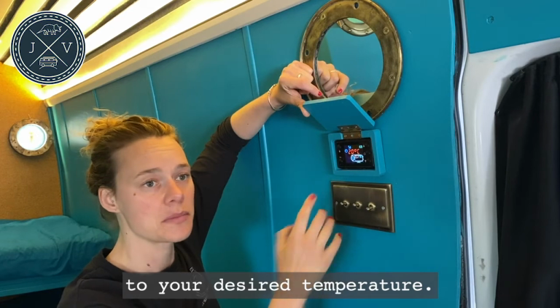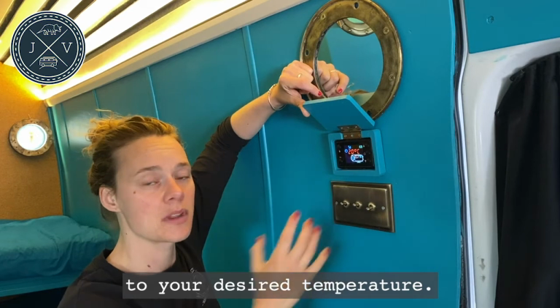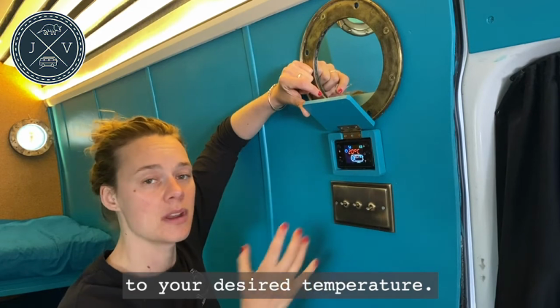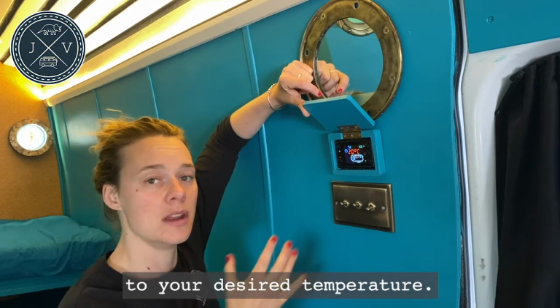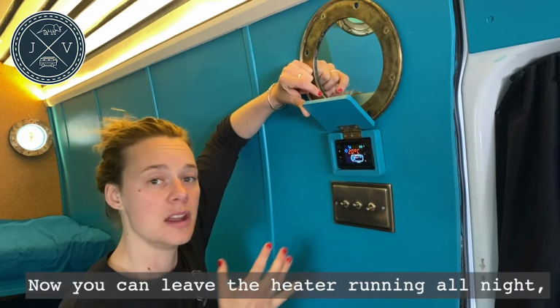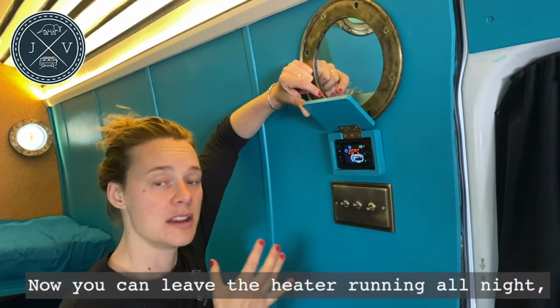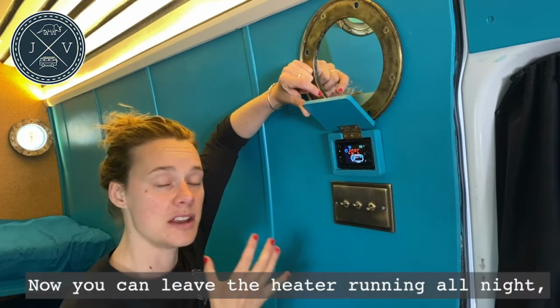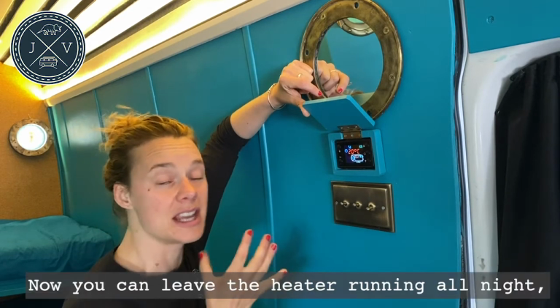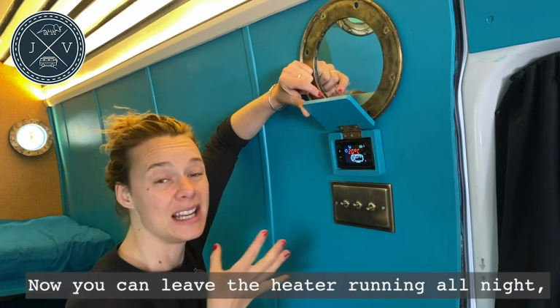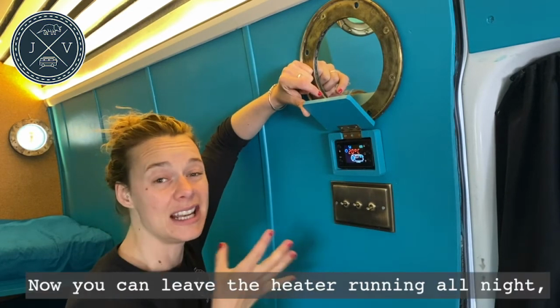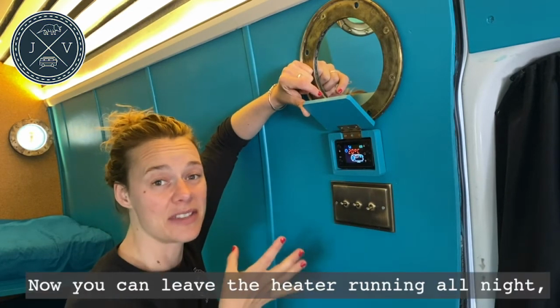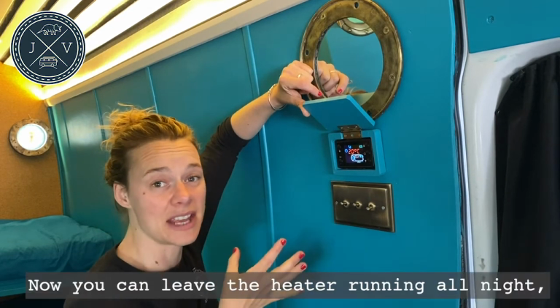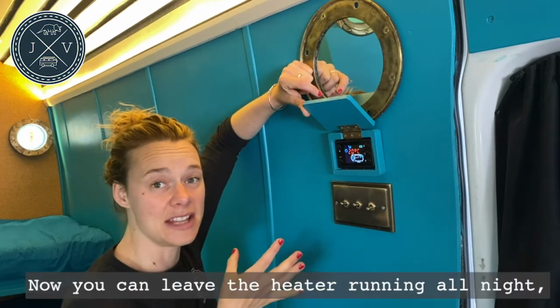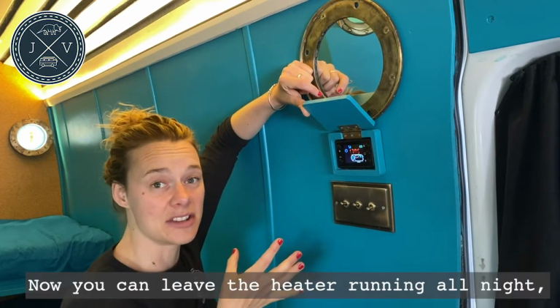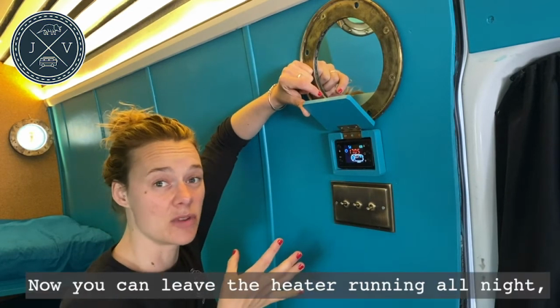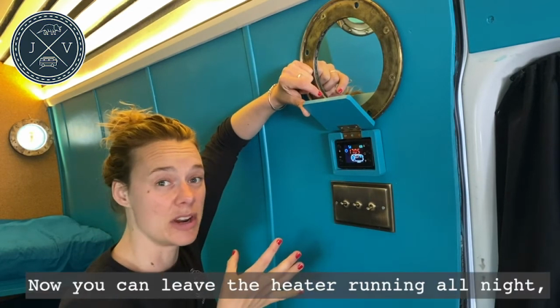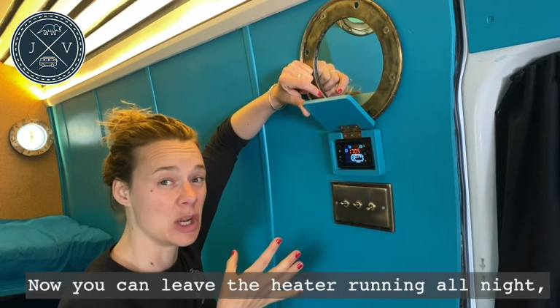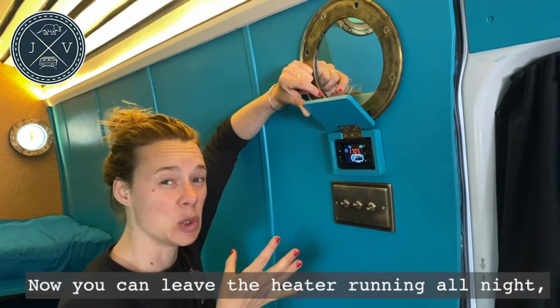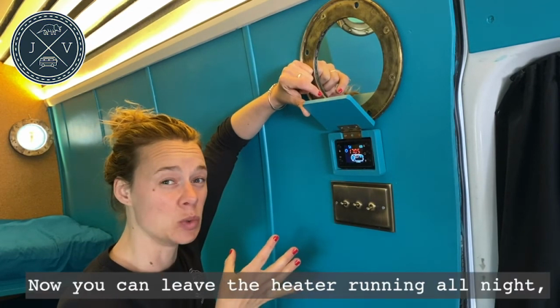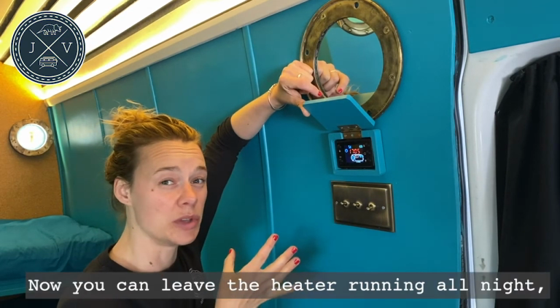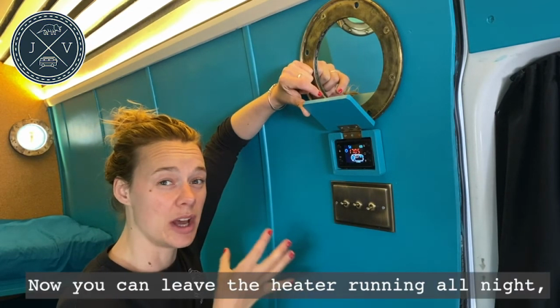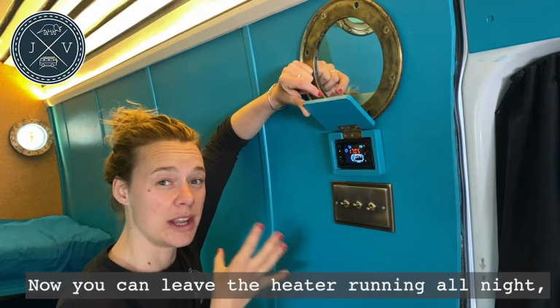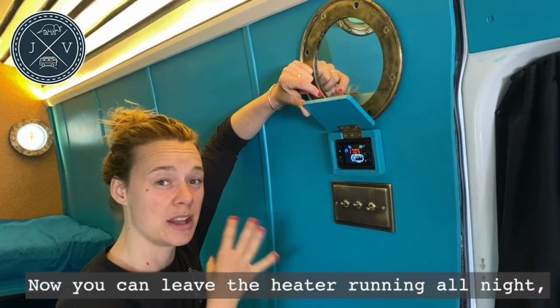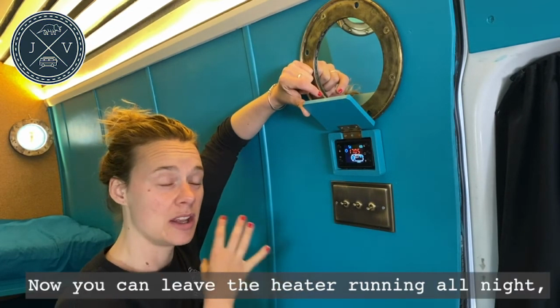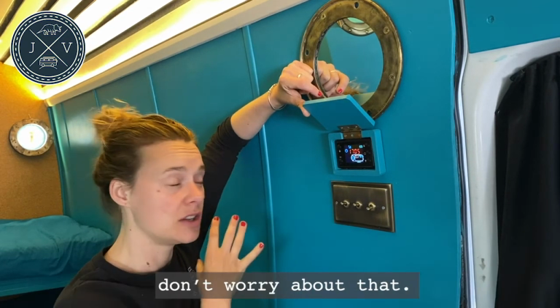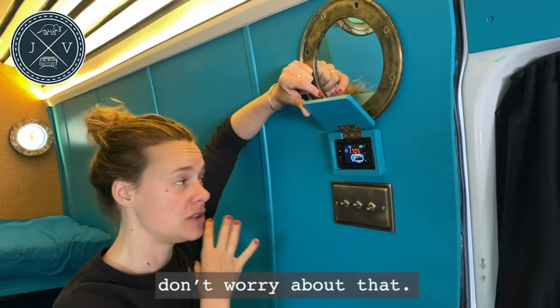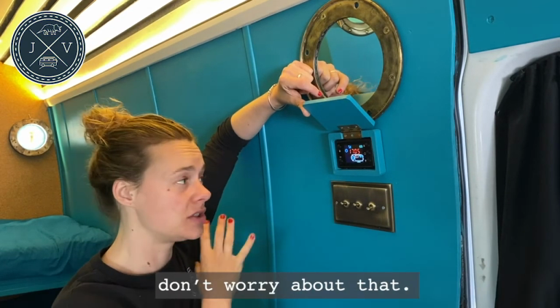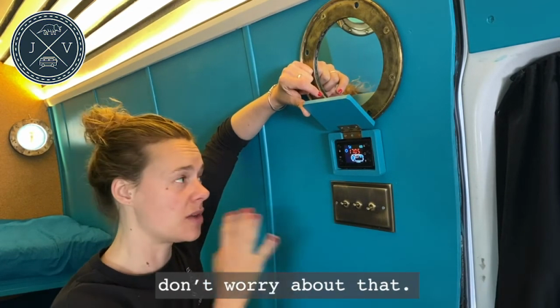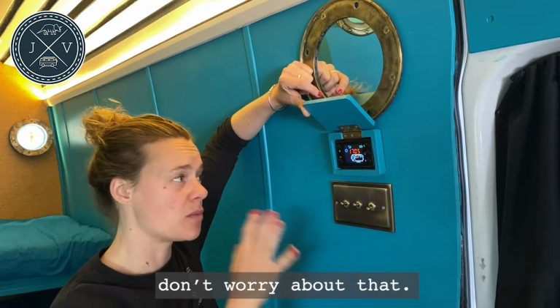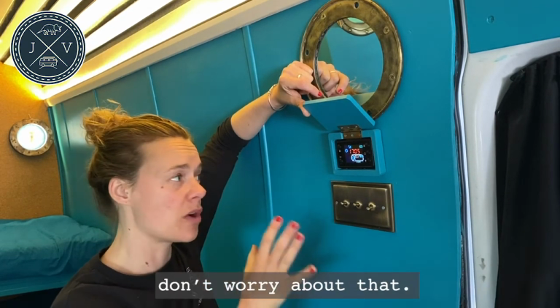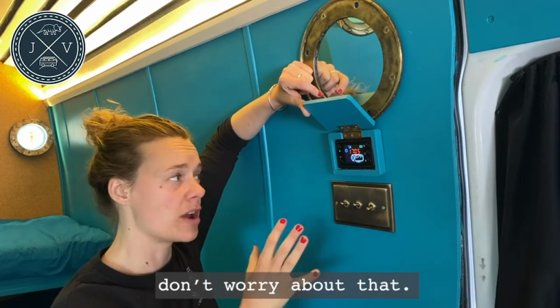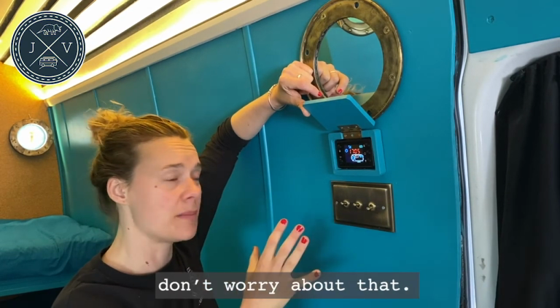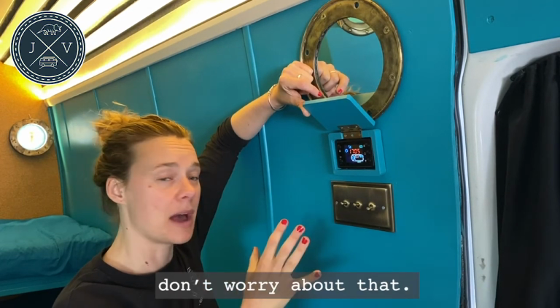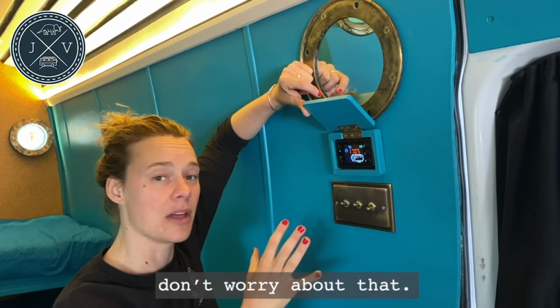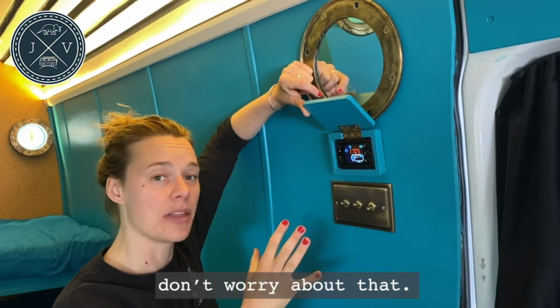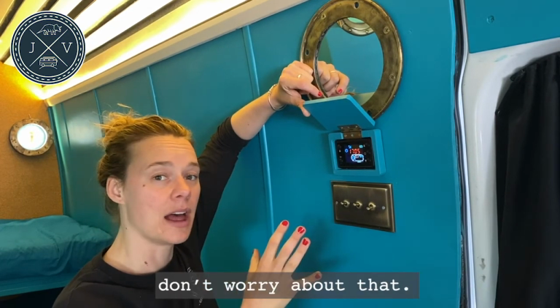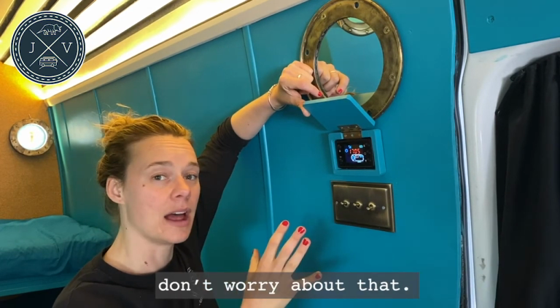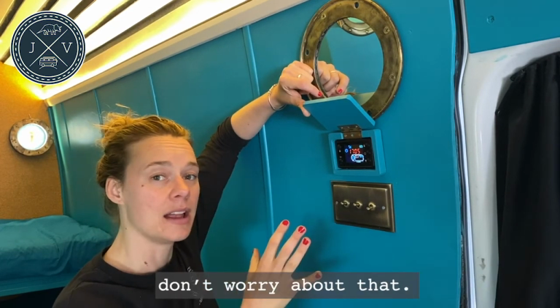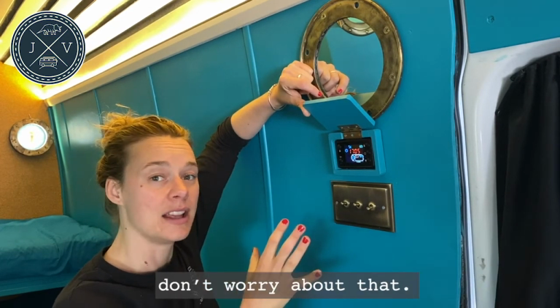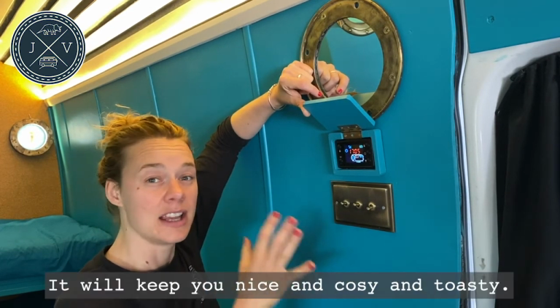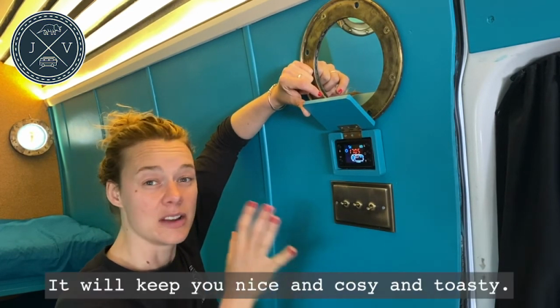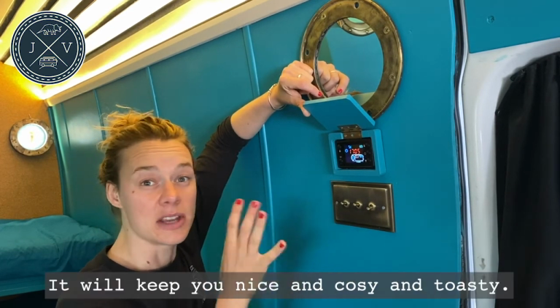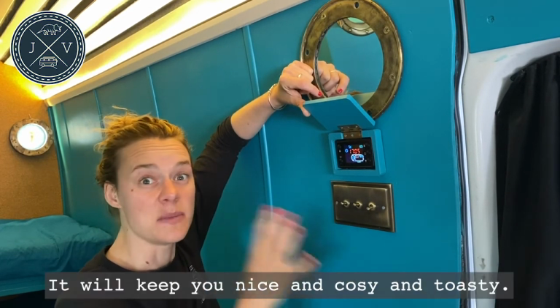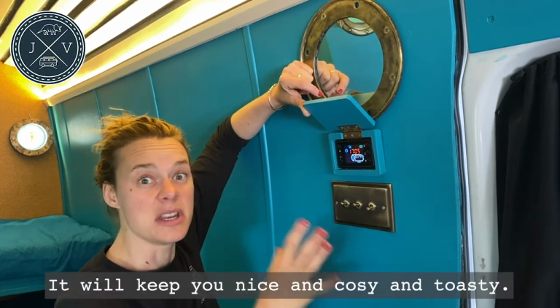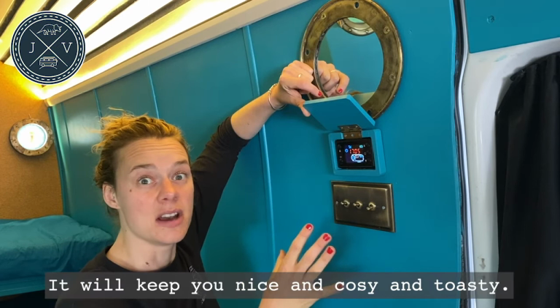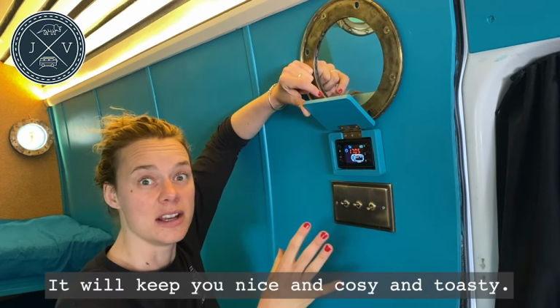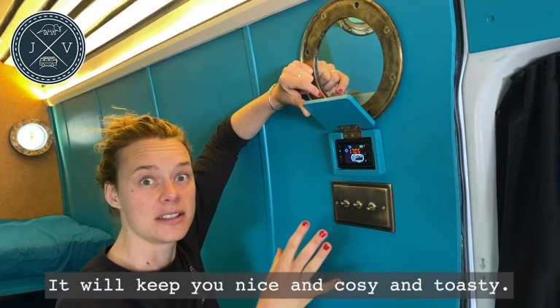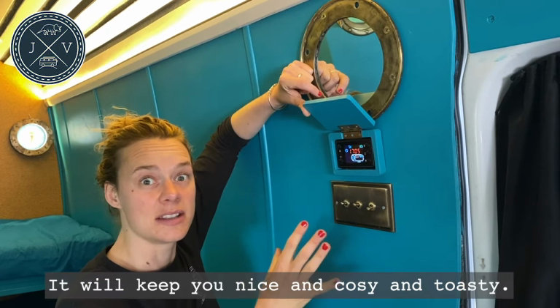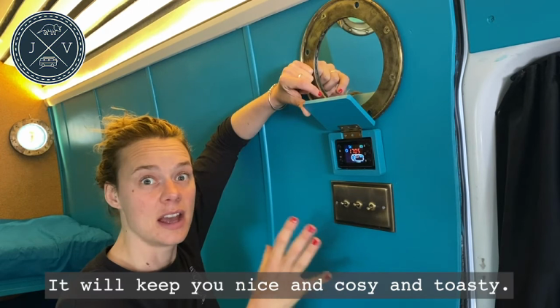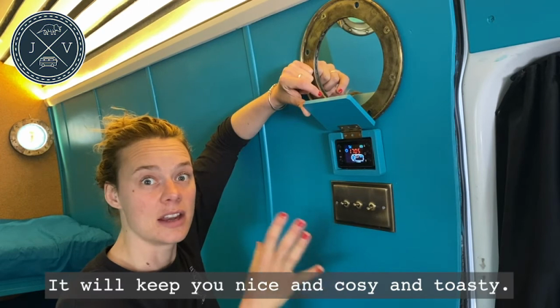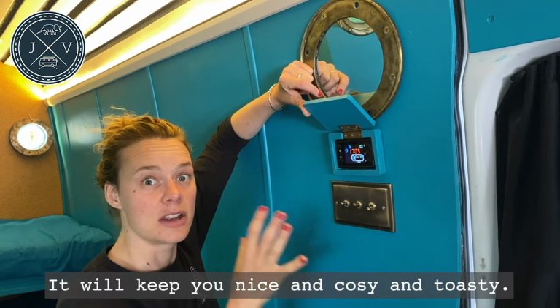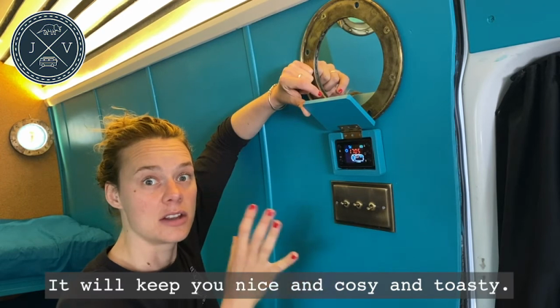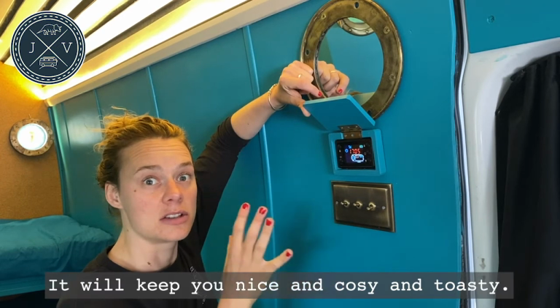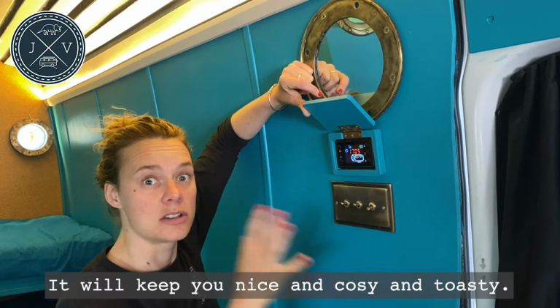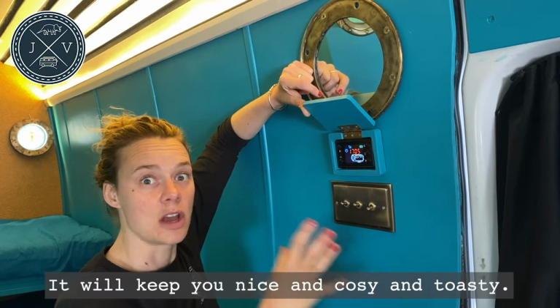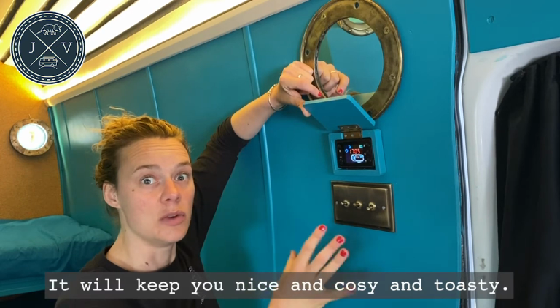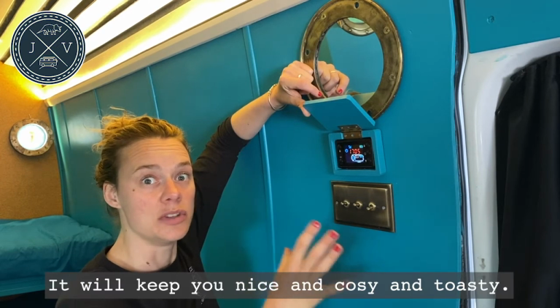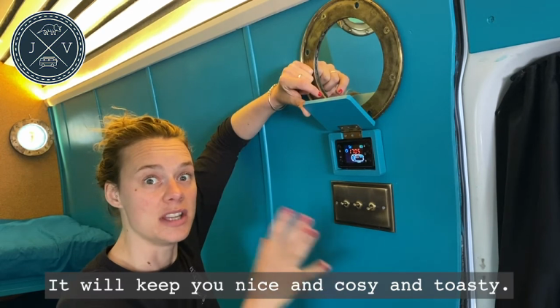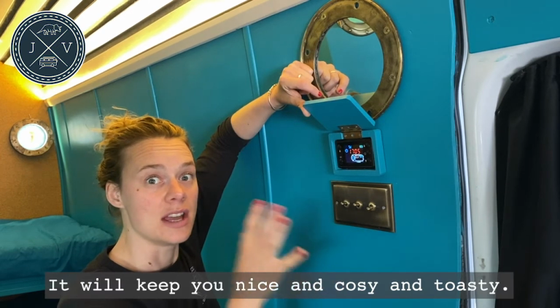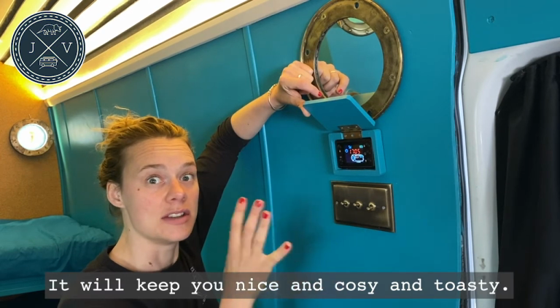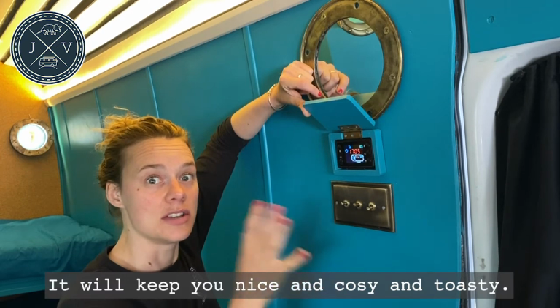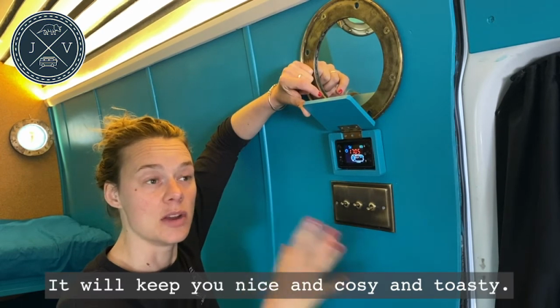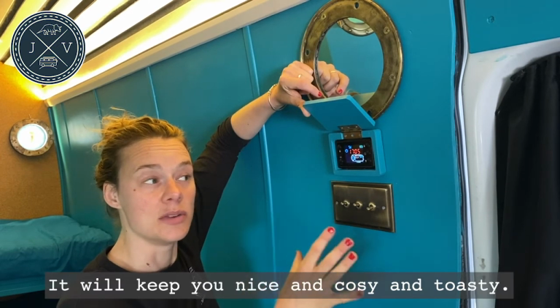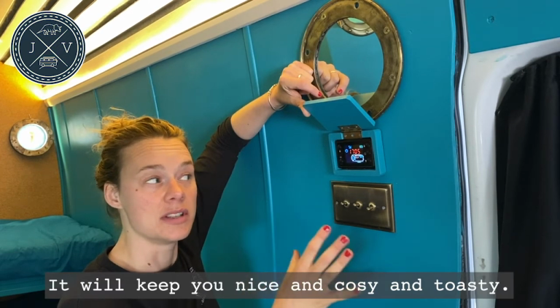You can leave the heater running all night — don't worry about that, it'll keep you nice and cozy and toasty.